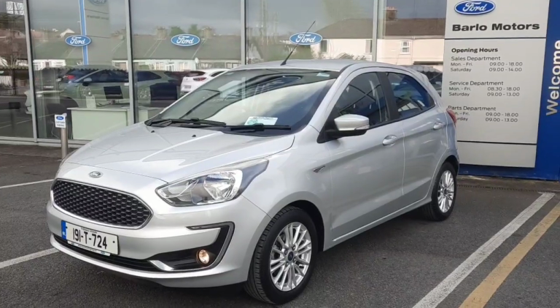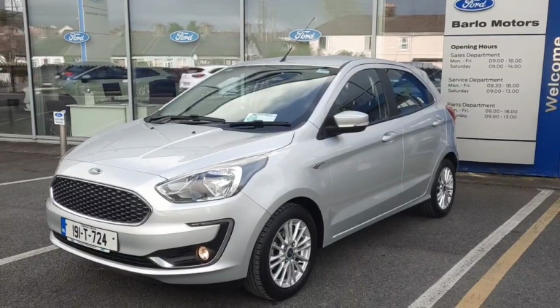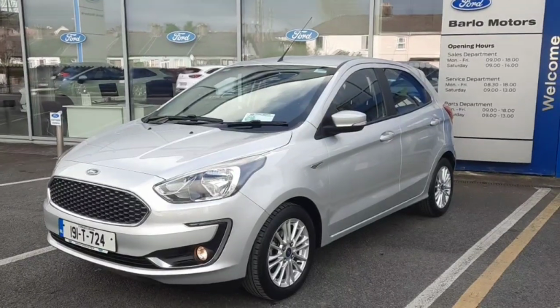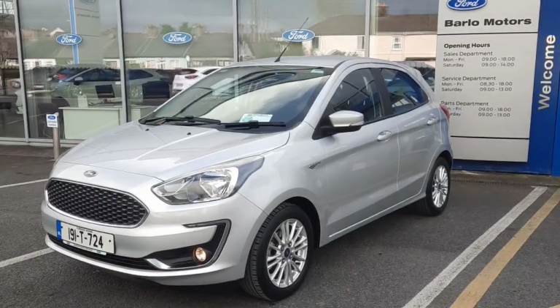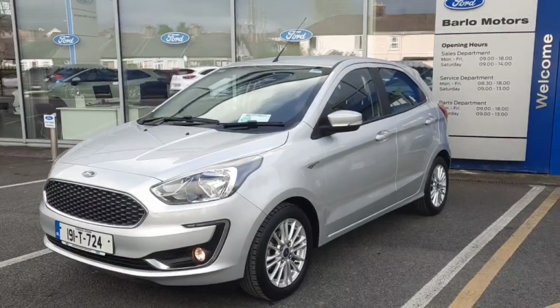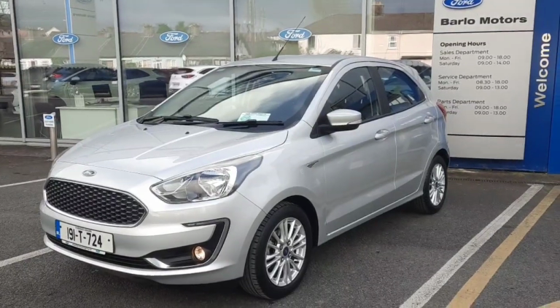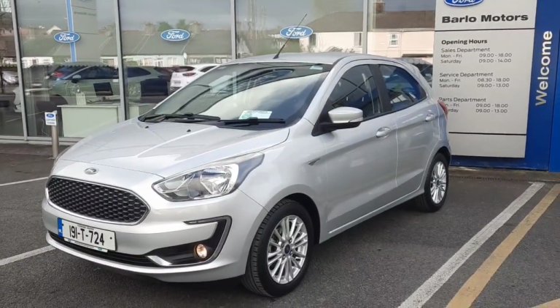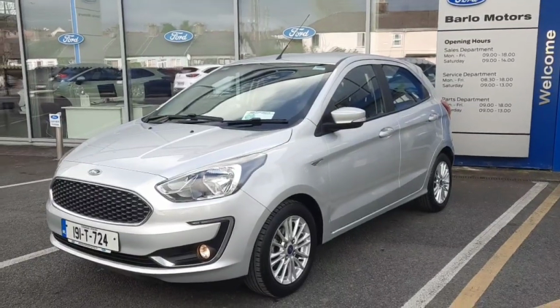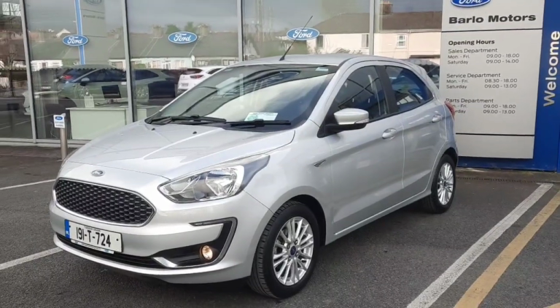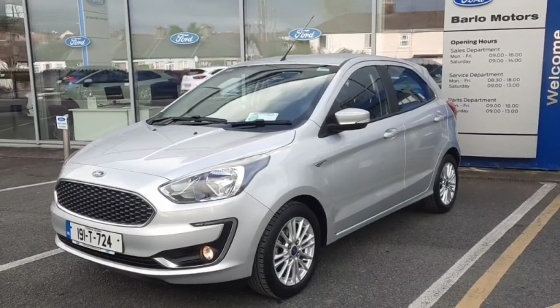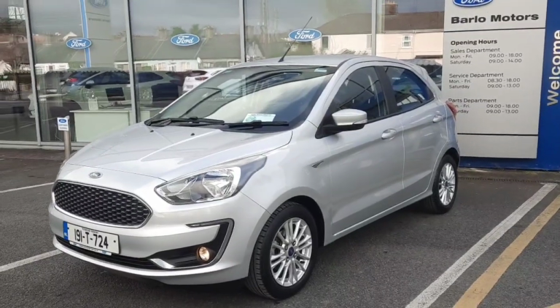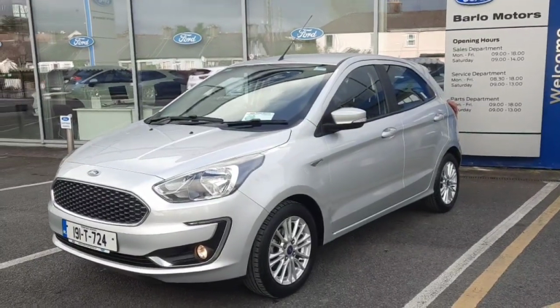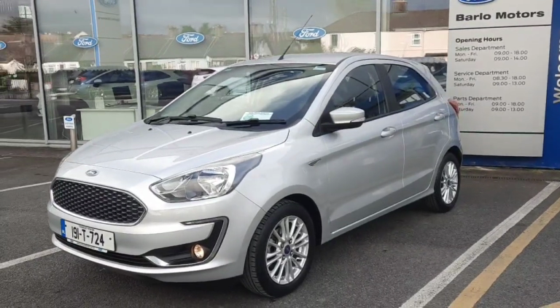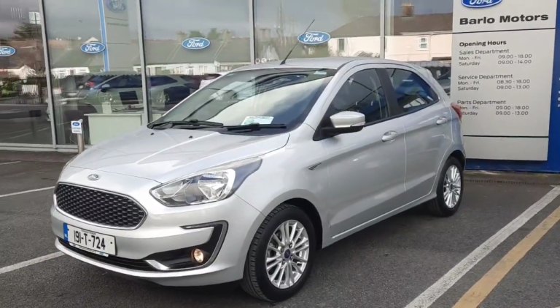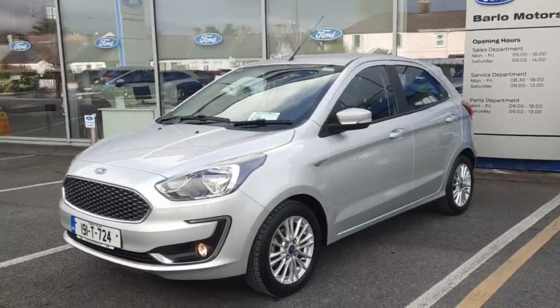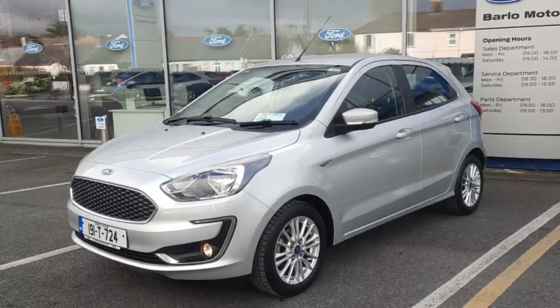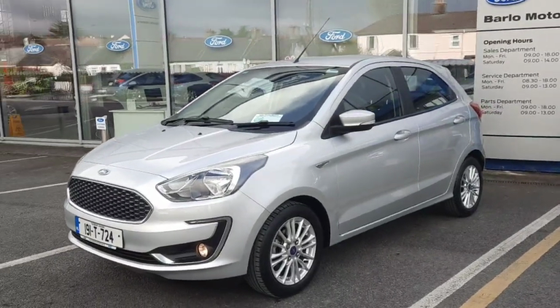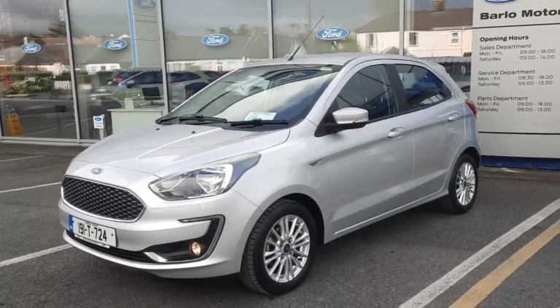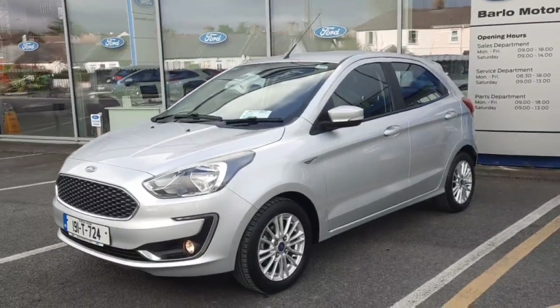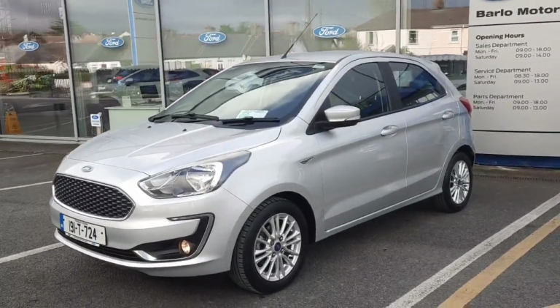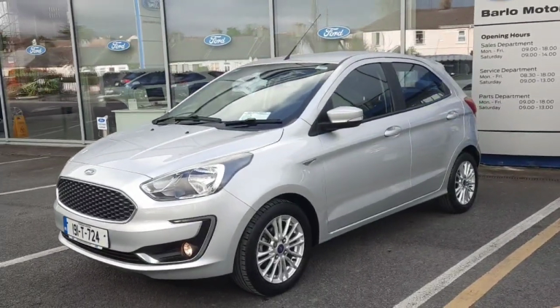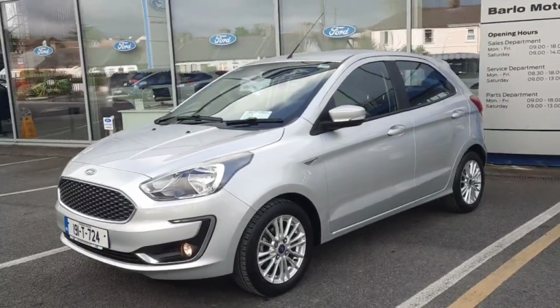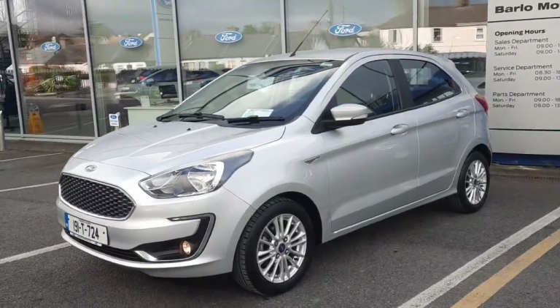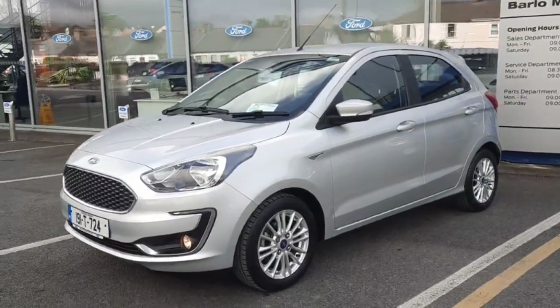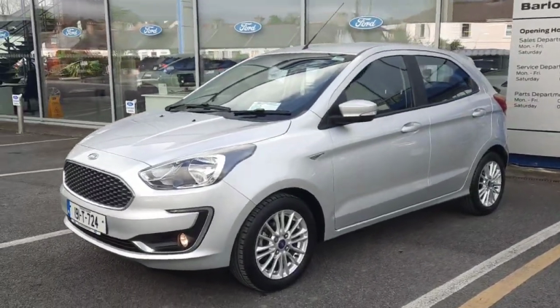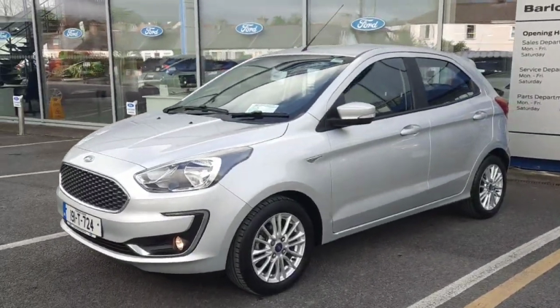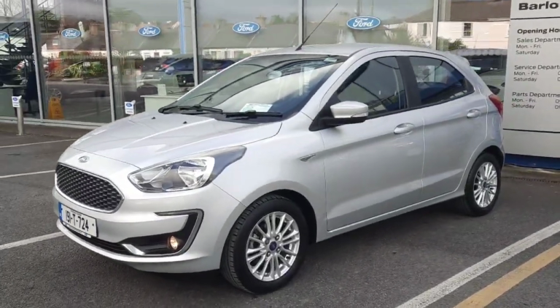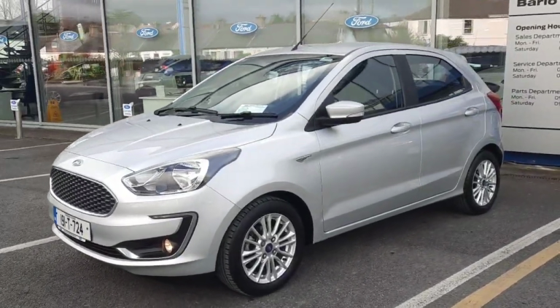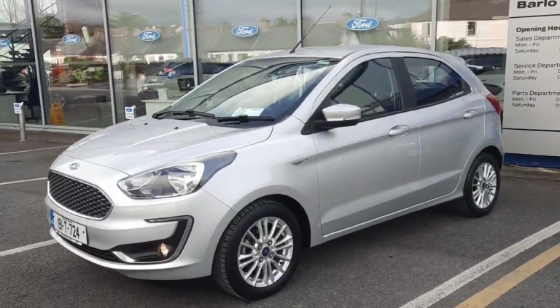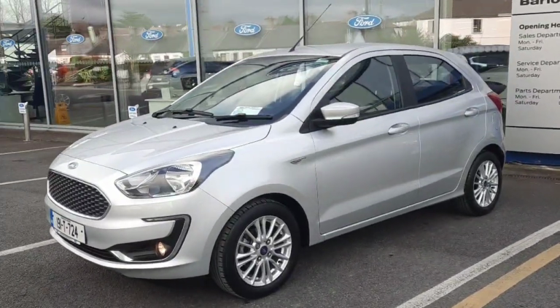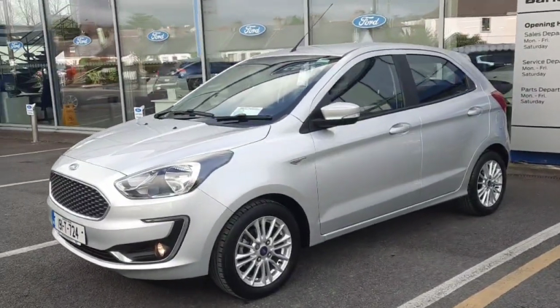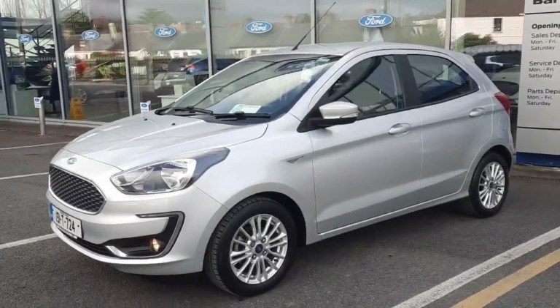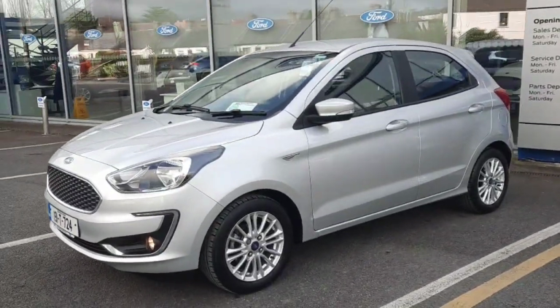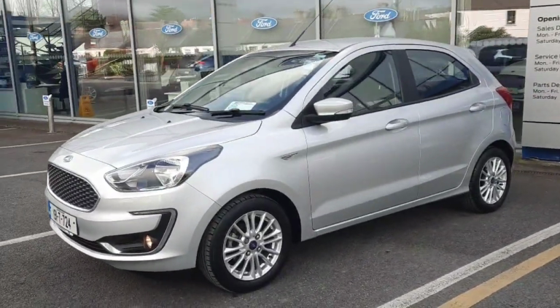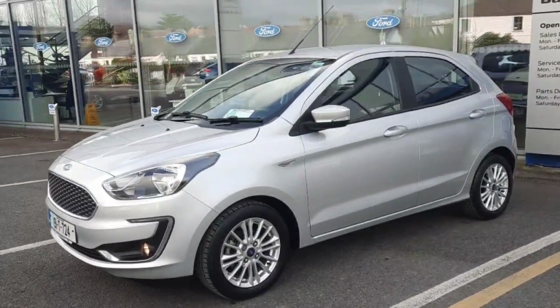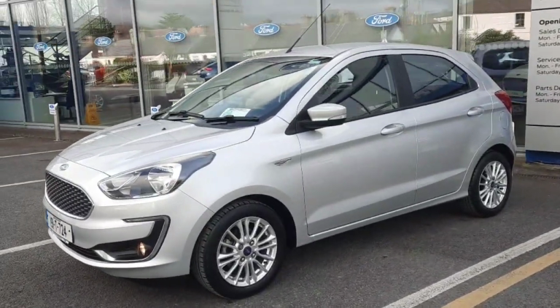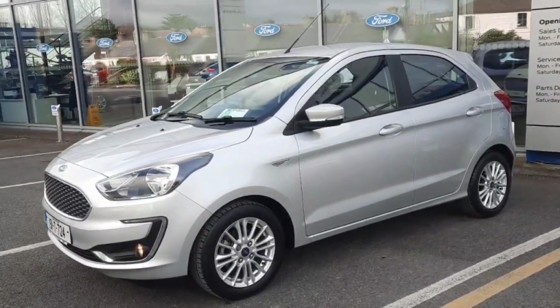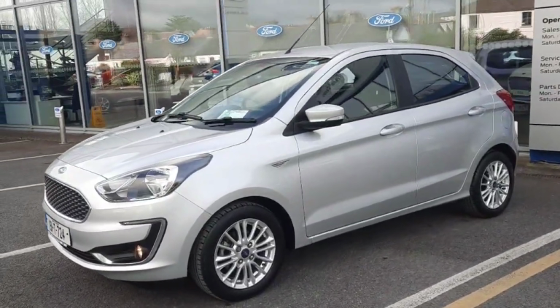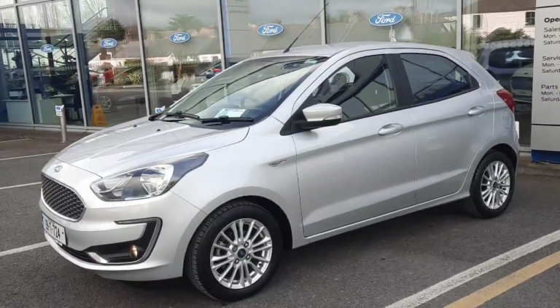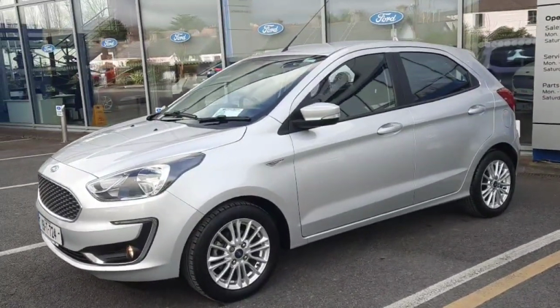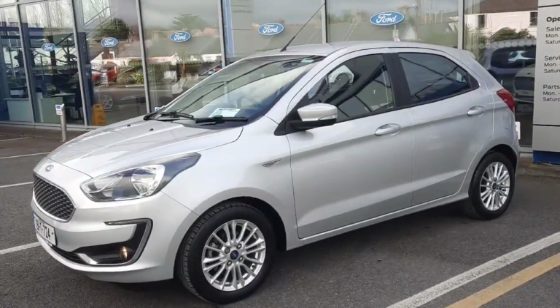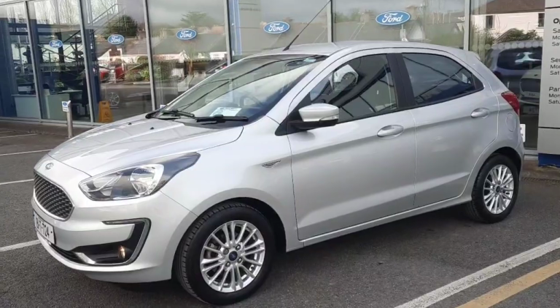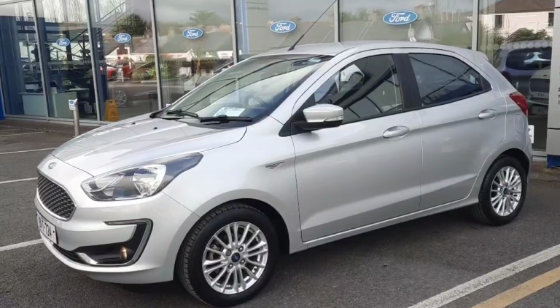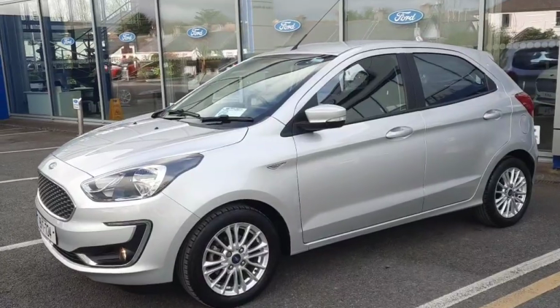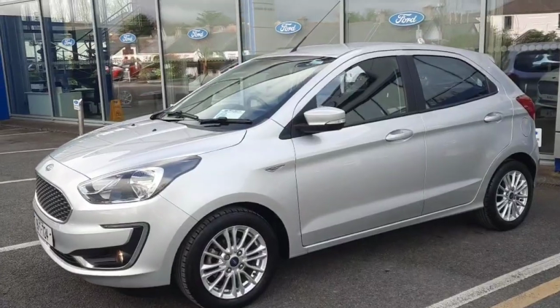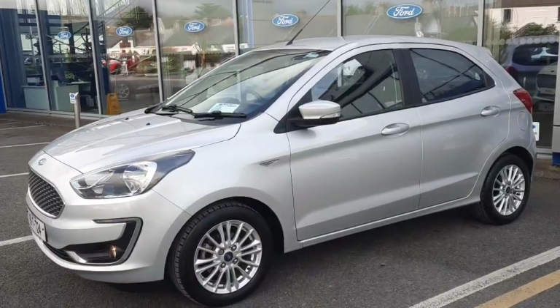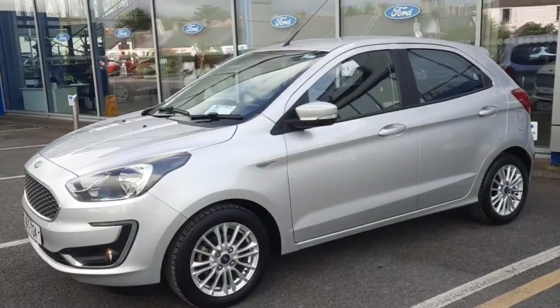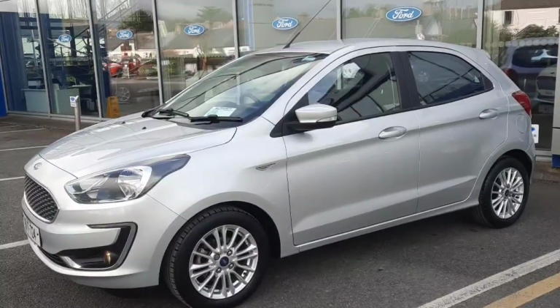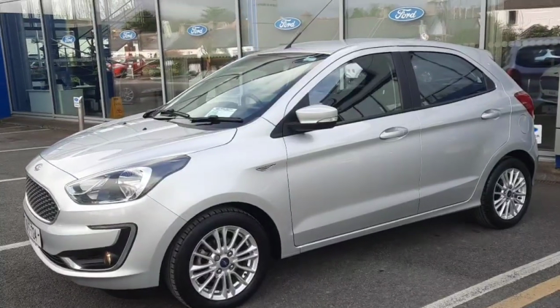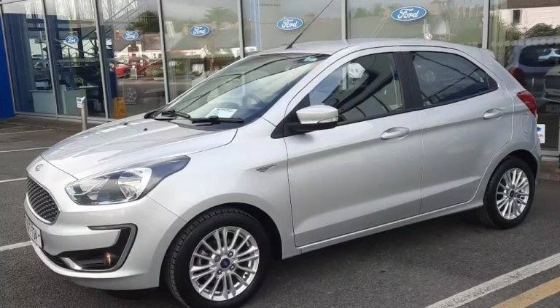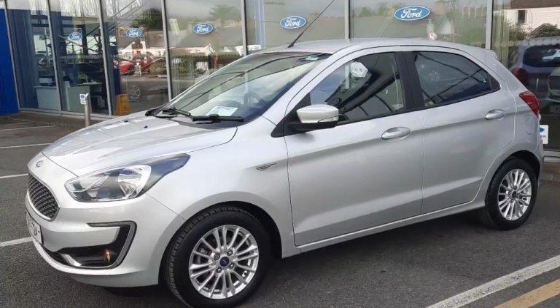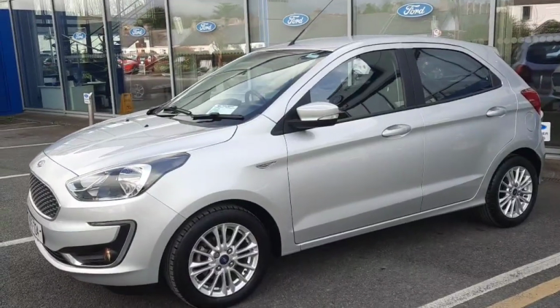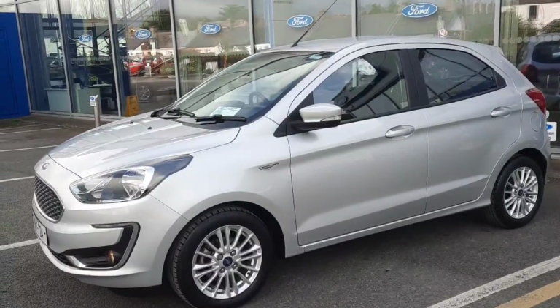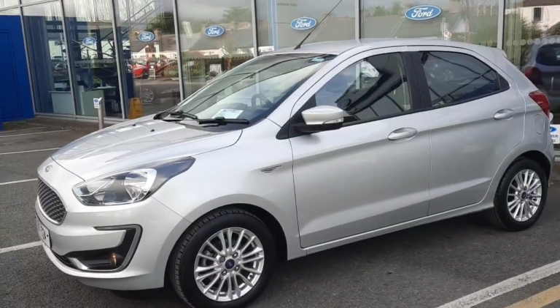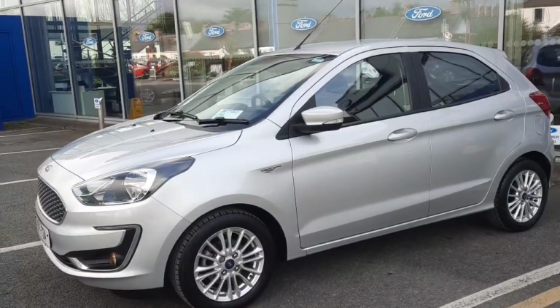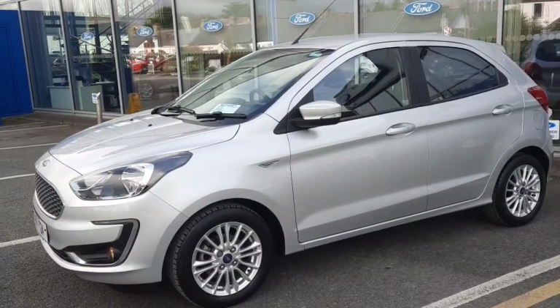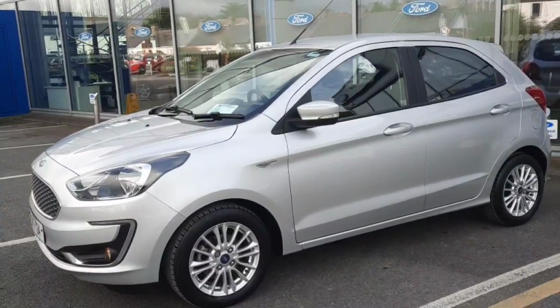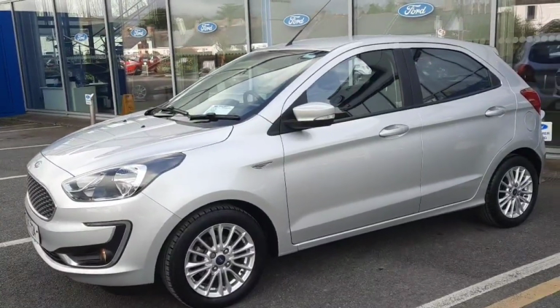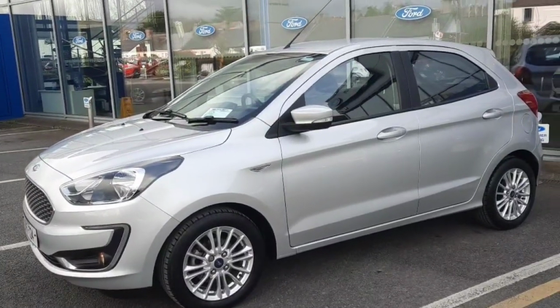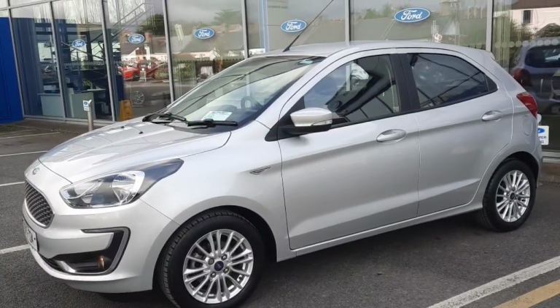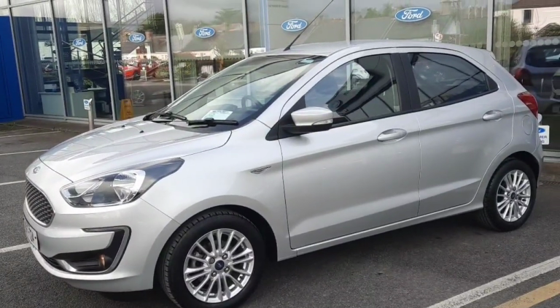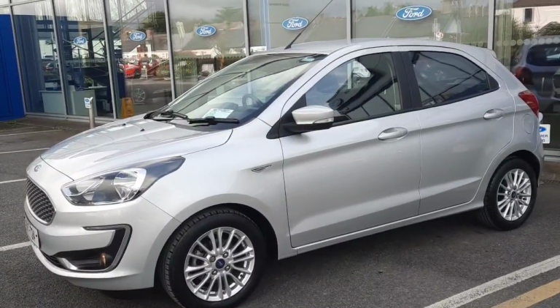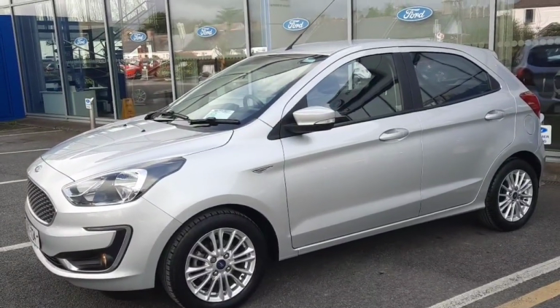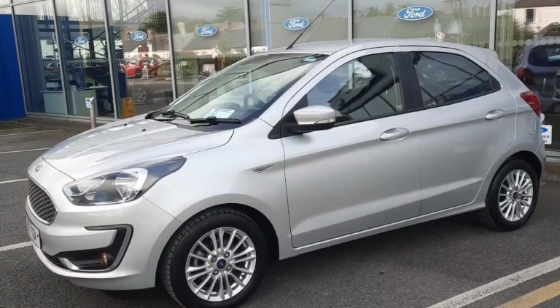Hi, welcome to Barnard Motor Room Clonmel. Here we have a 191 Ford Ka Plus ZTEC 1.2 petrol.